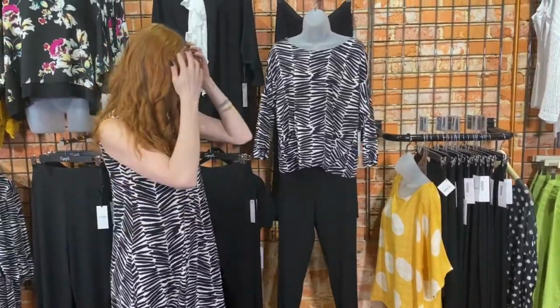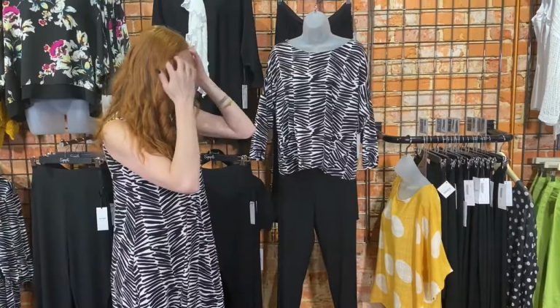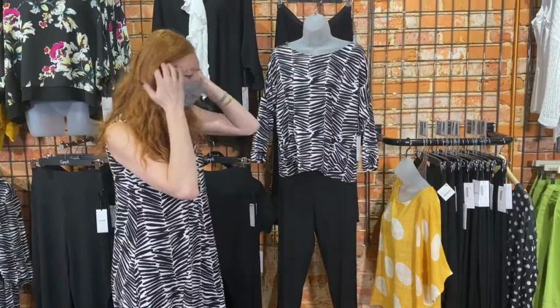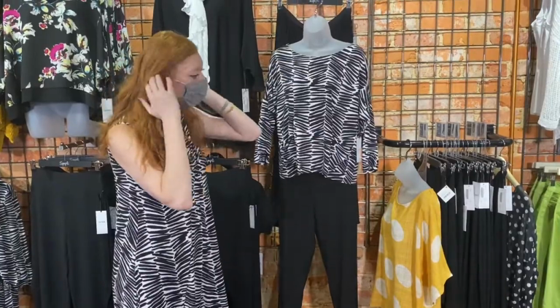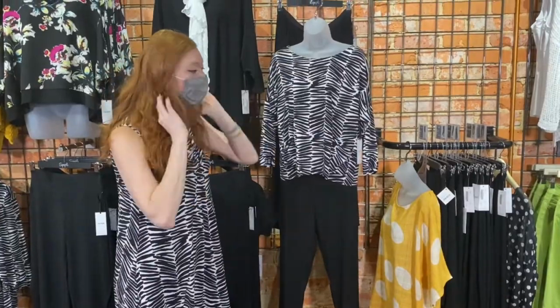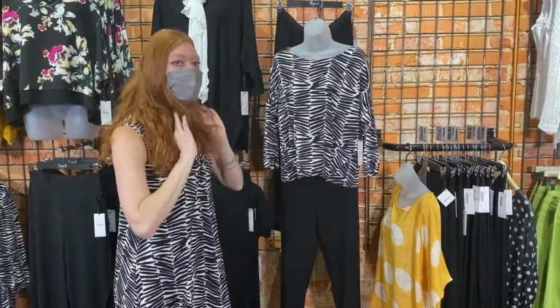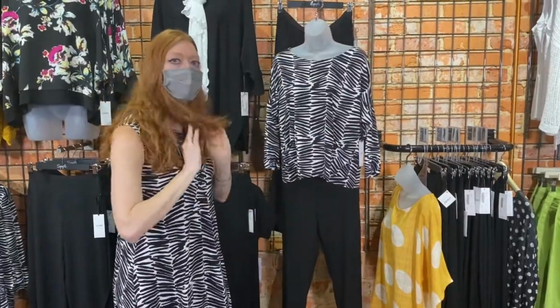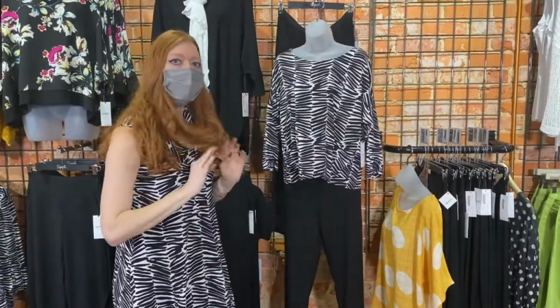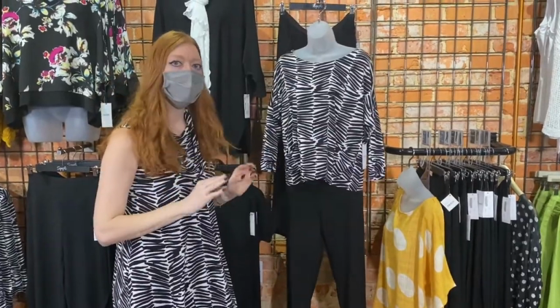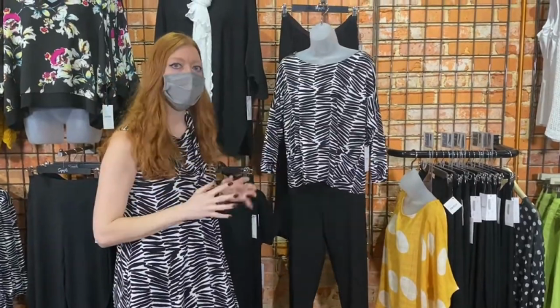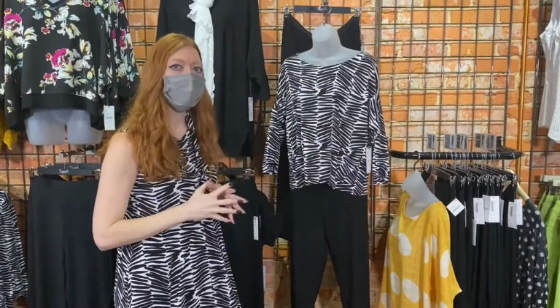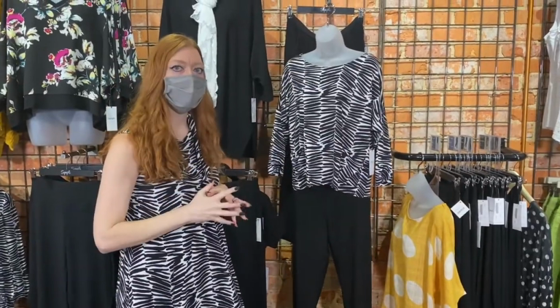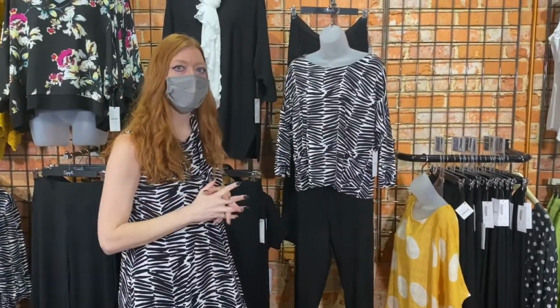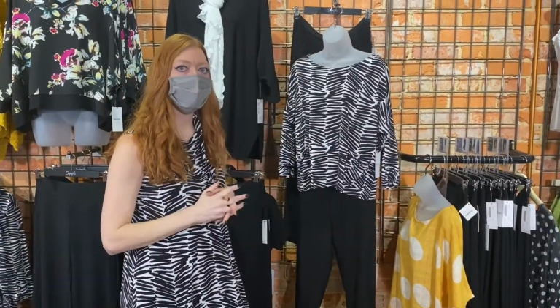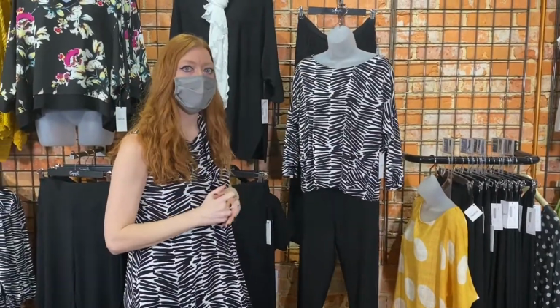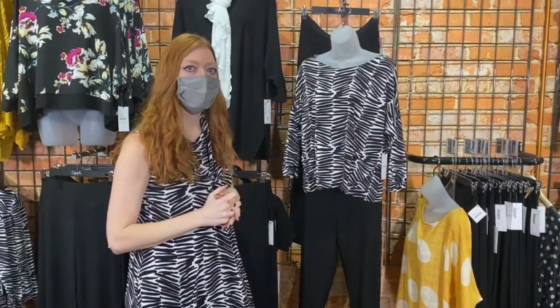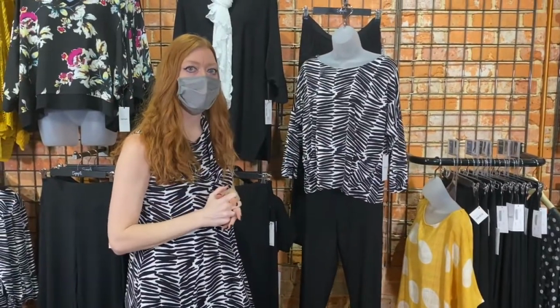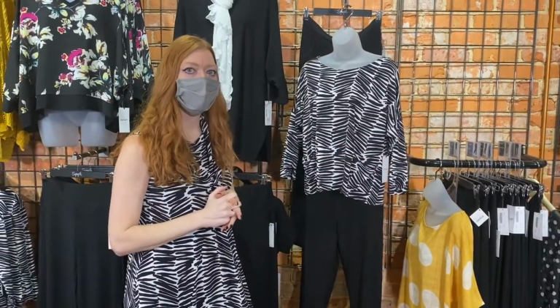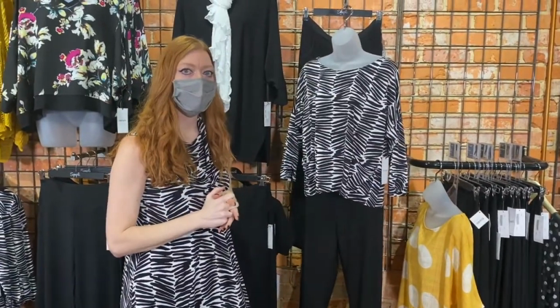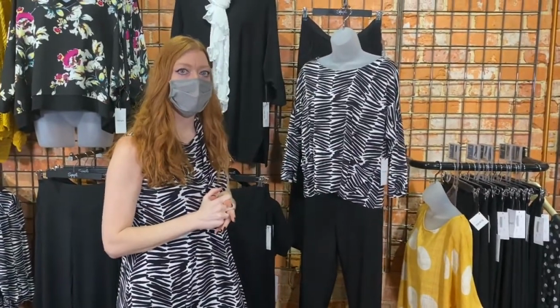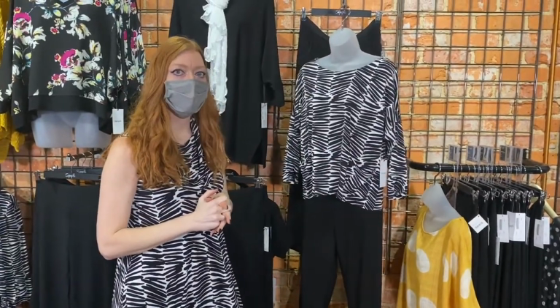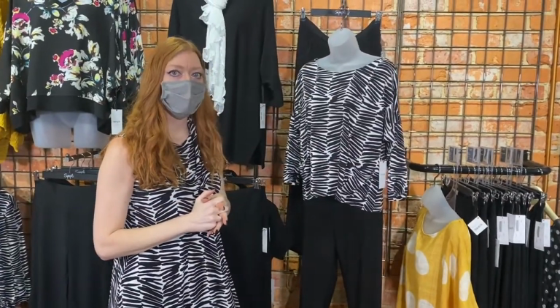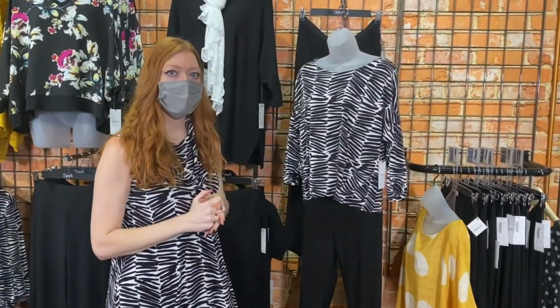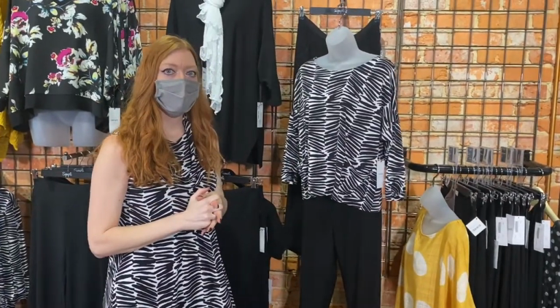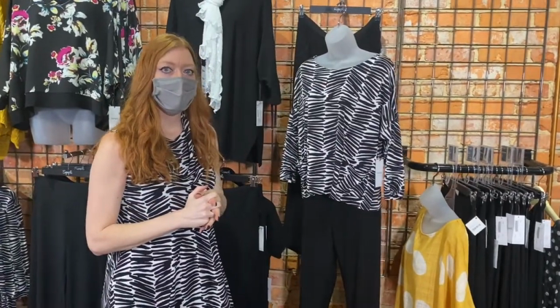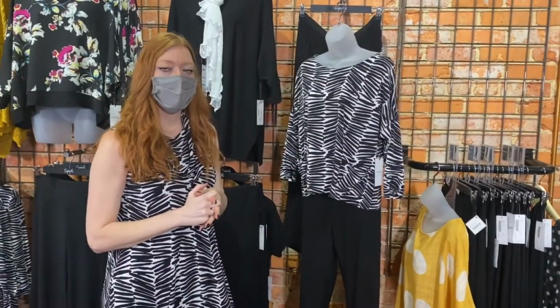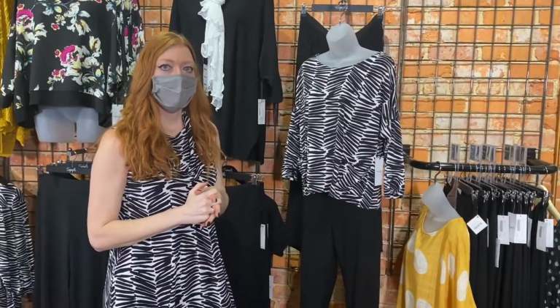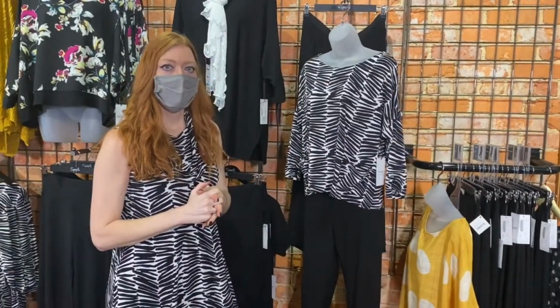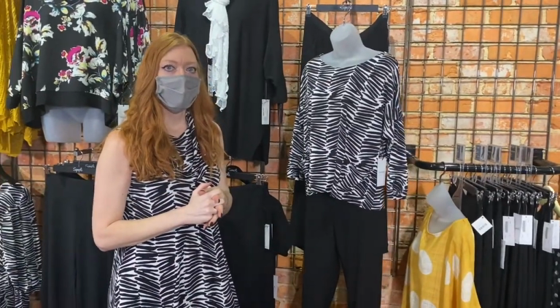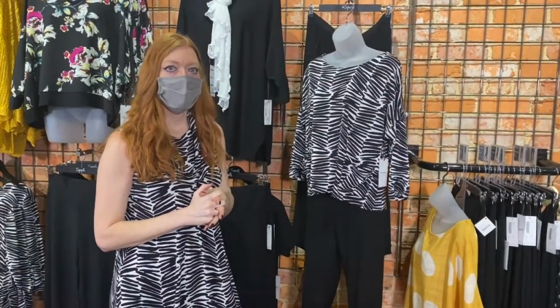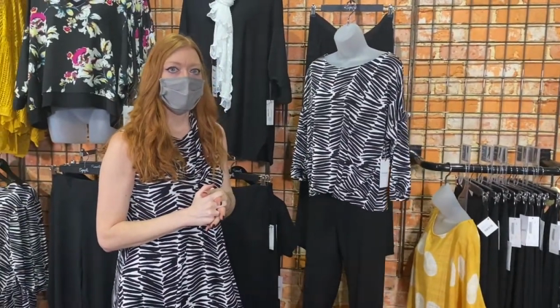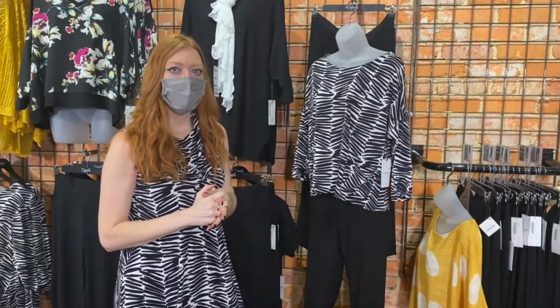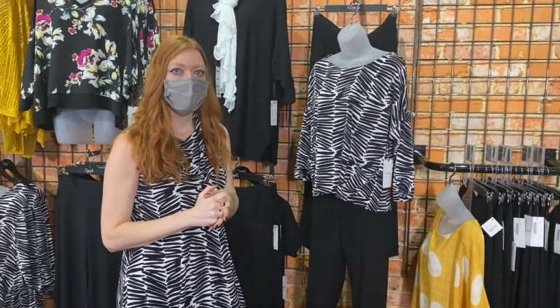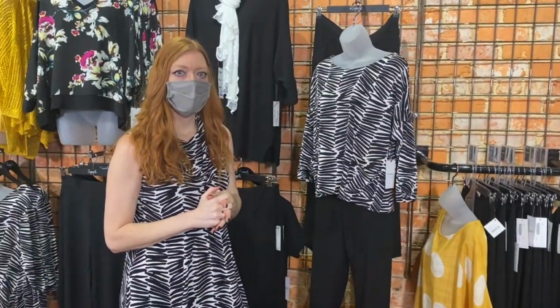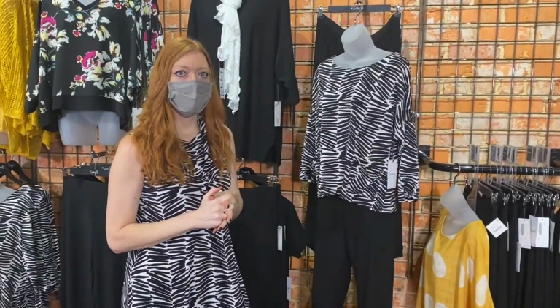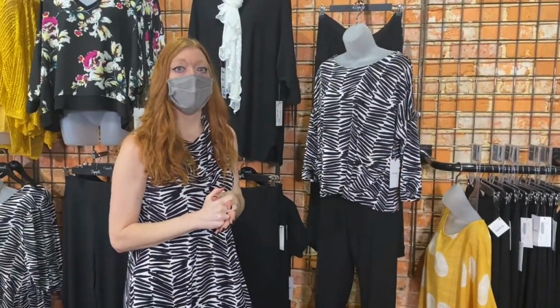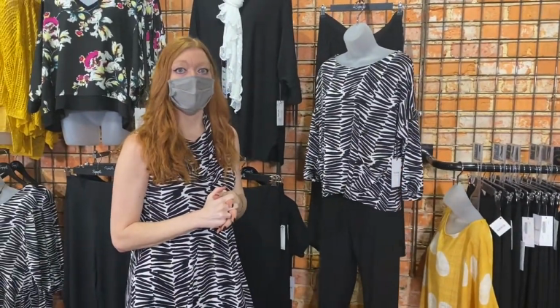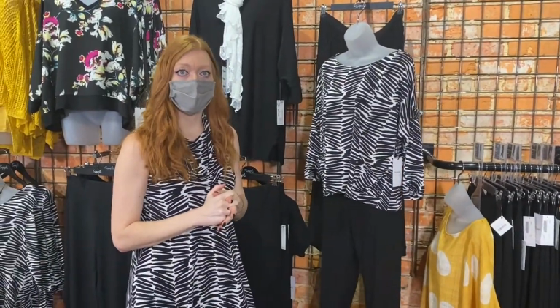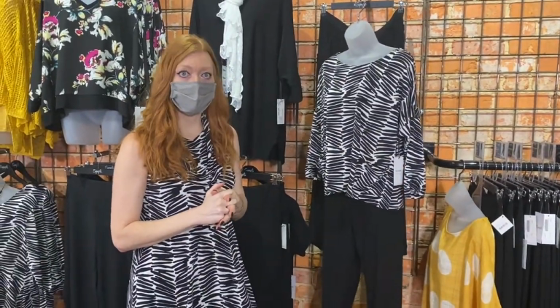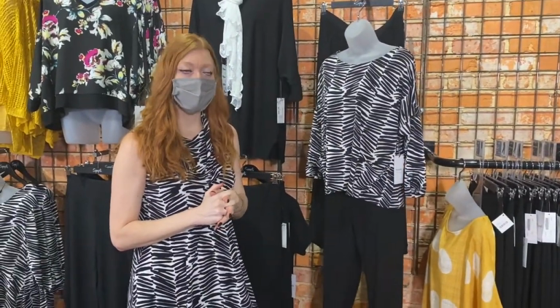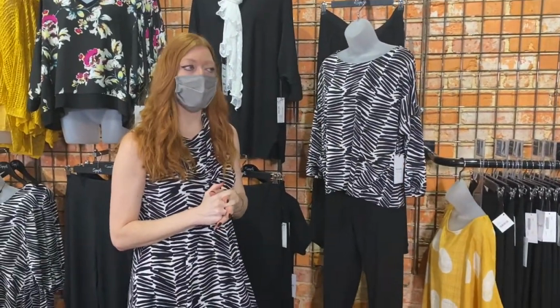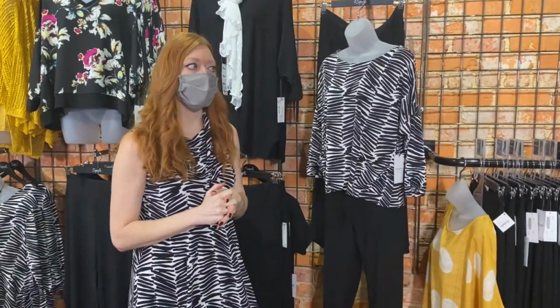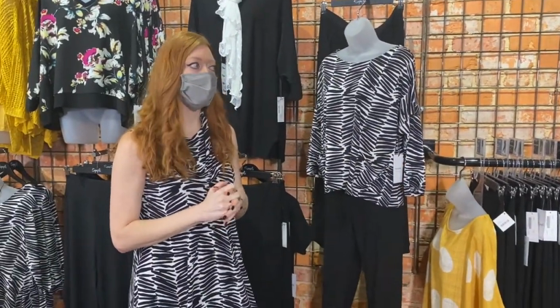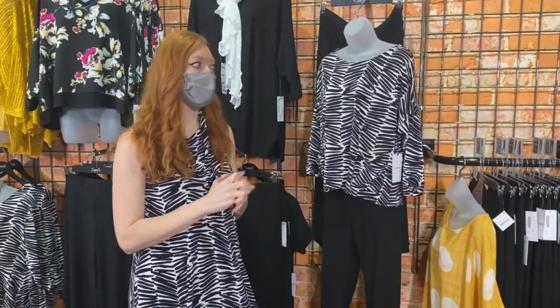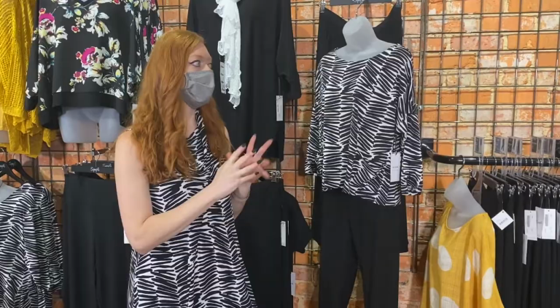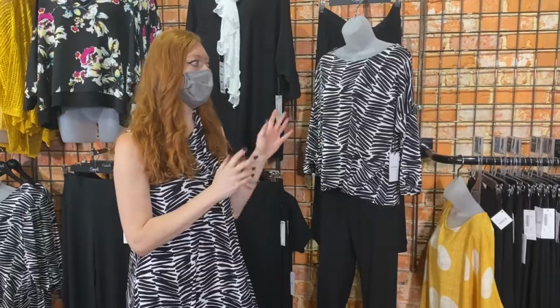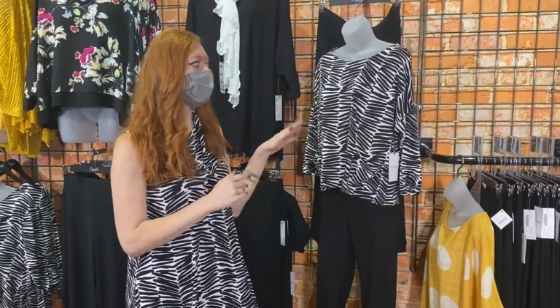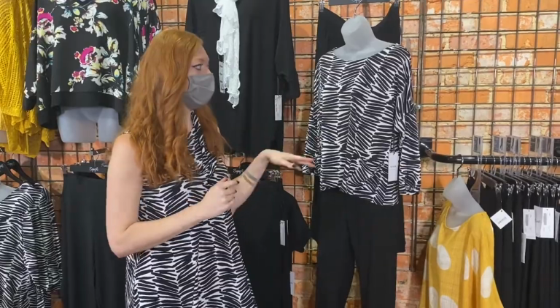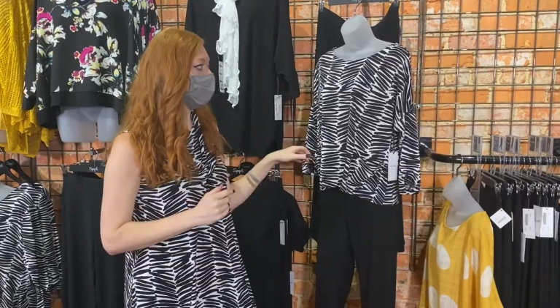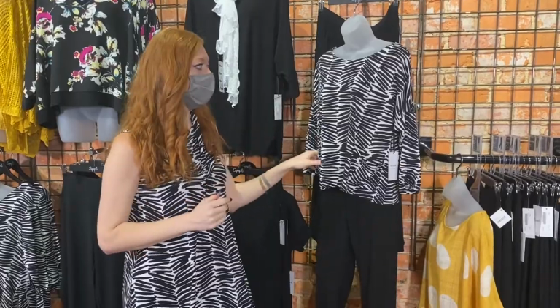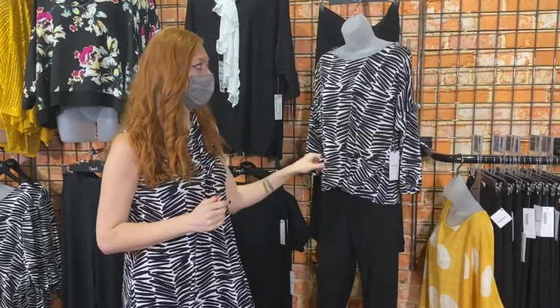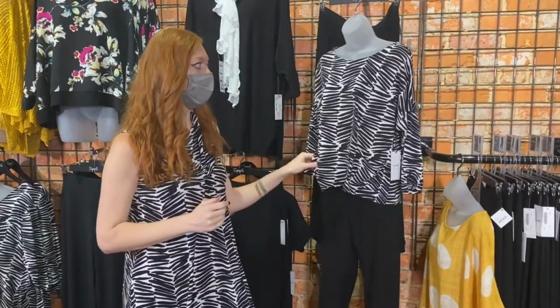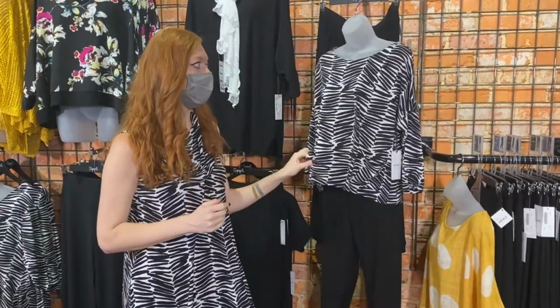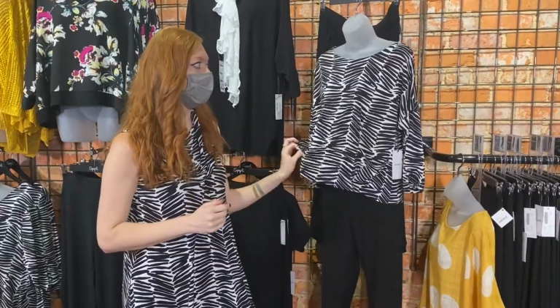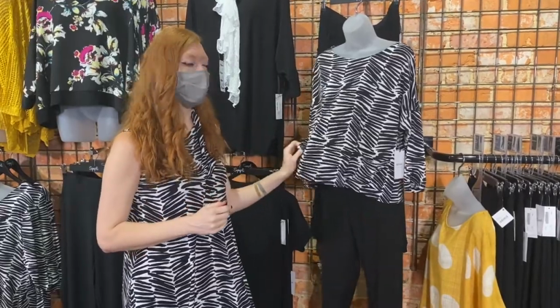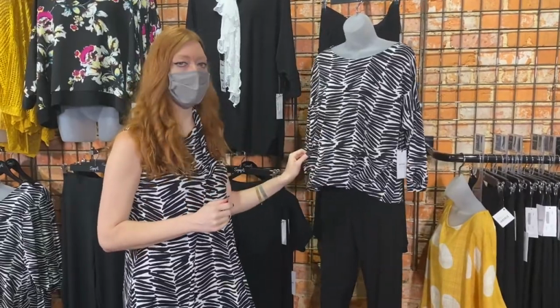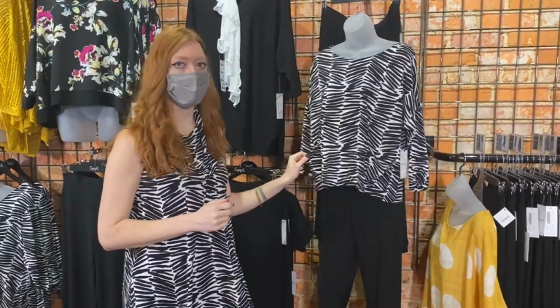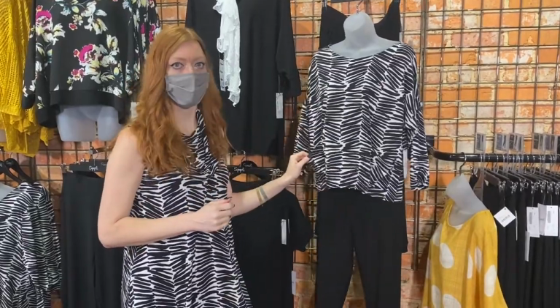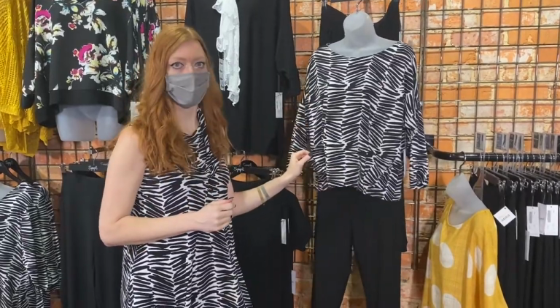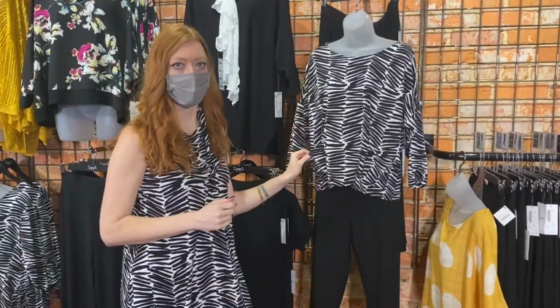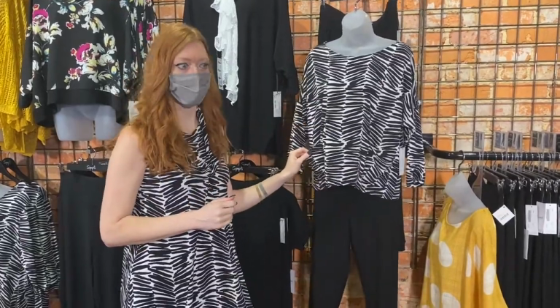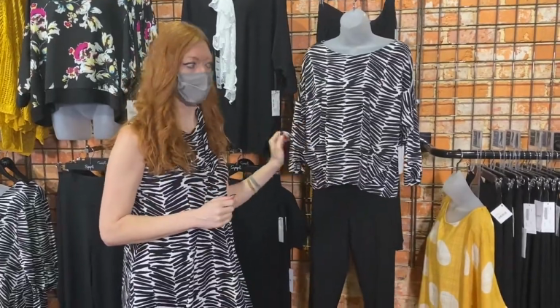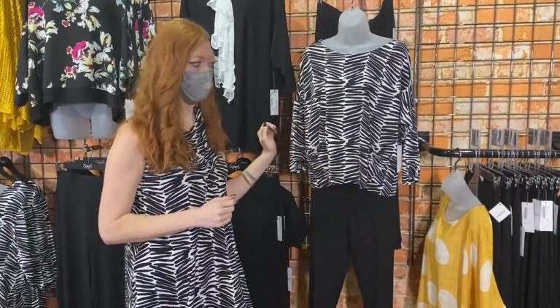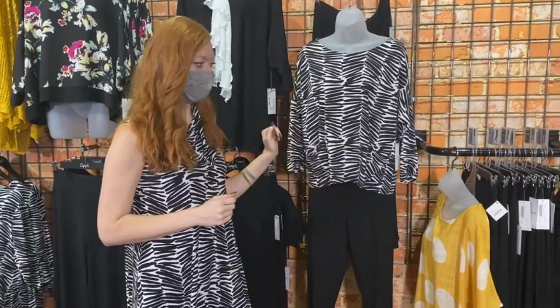All the Simply is available in sizes 2 to 18. So if we do not have it in store, we can definitely order it for you.